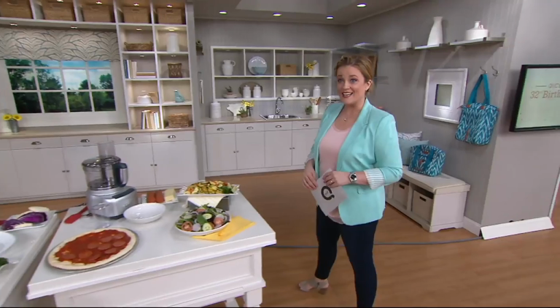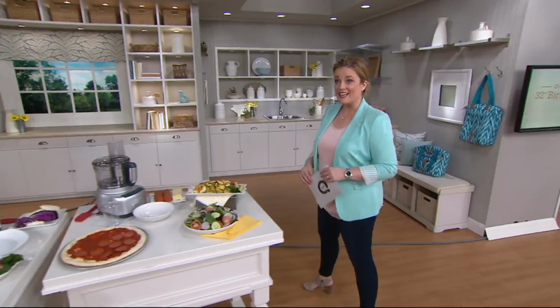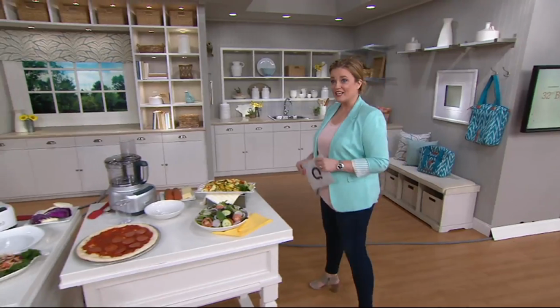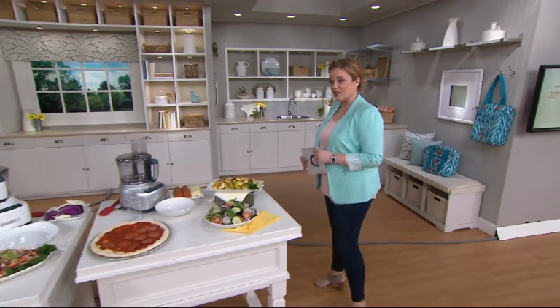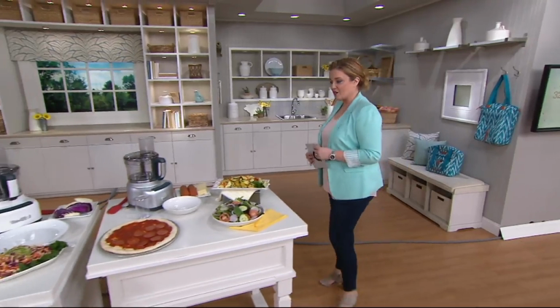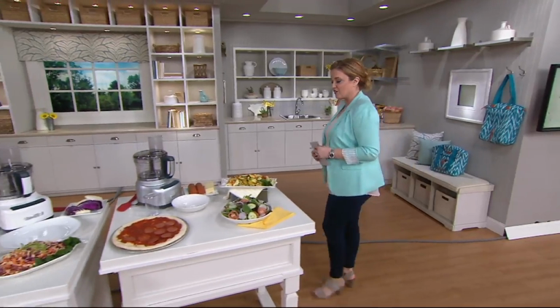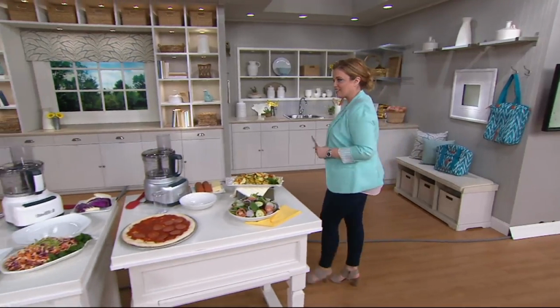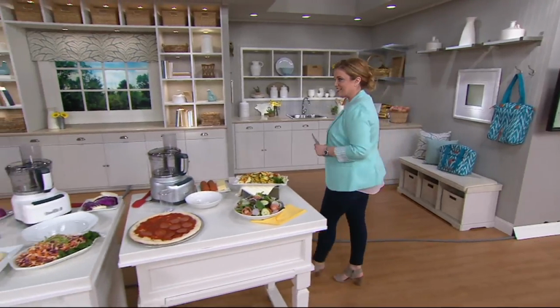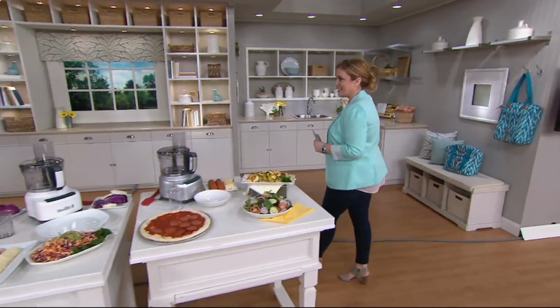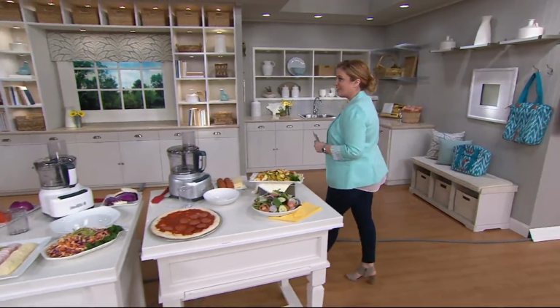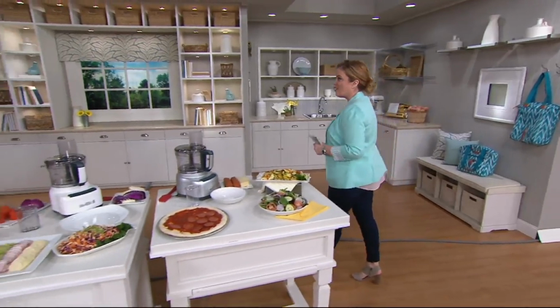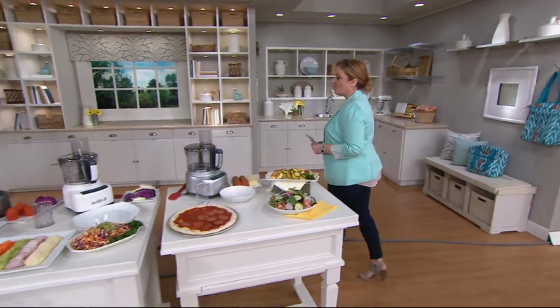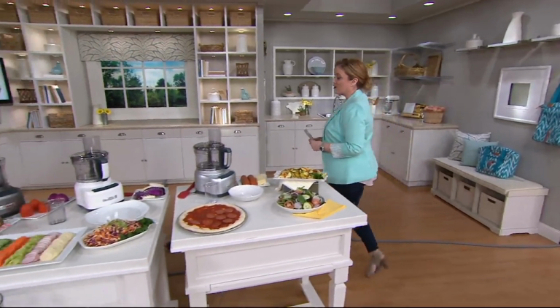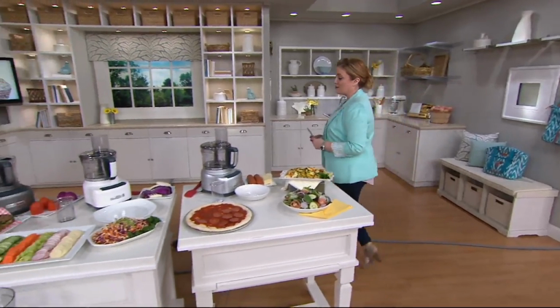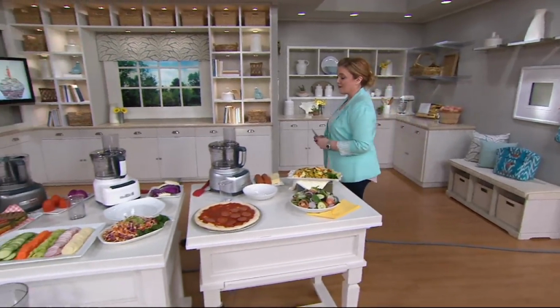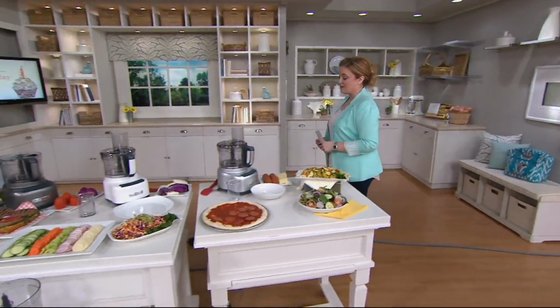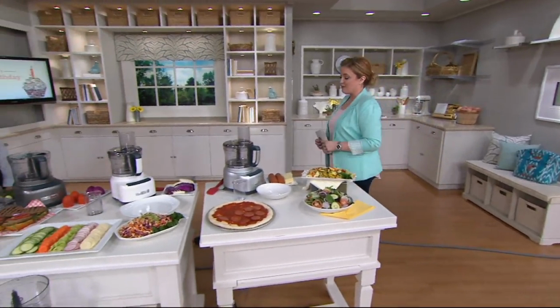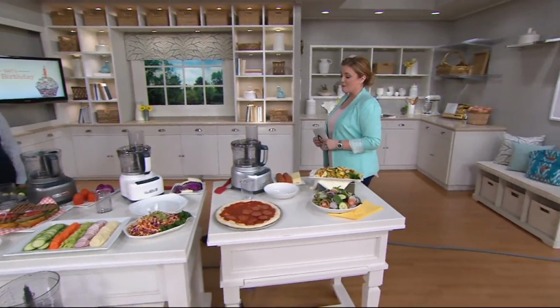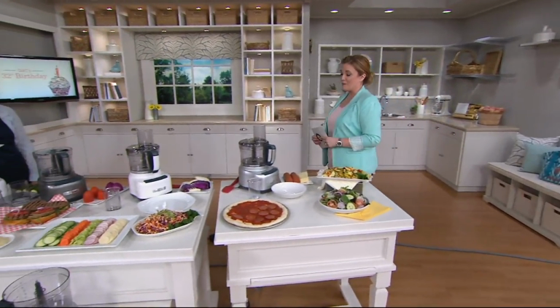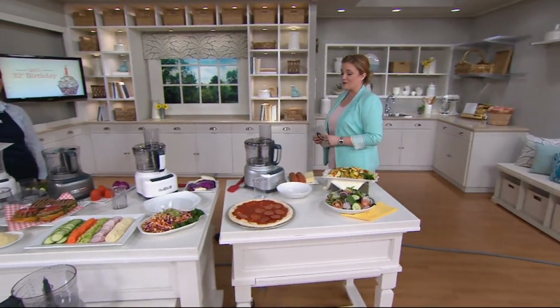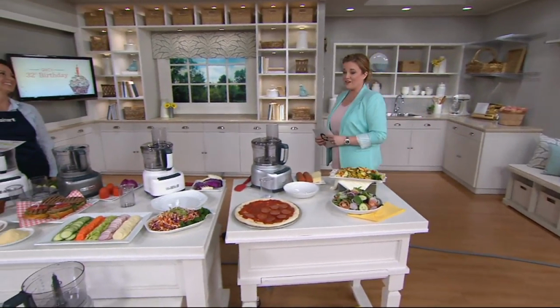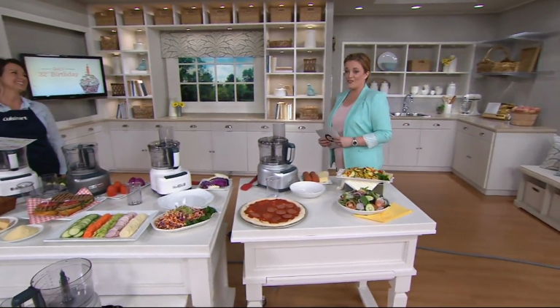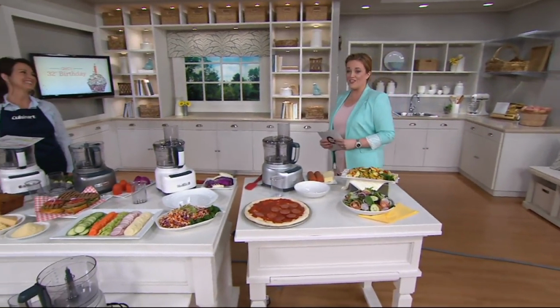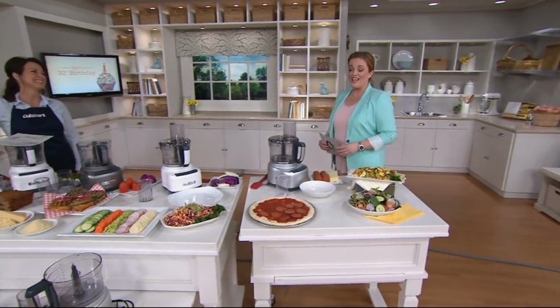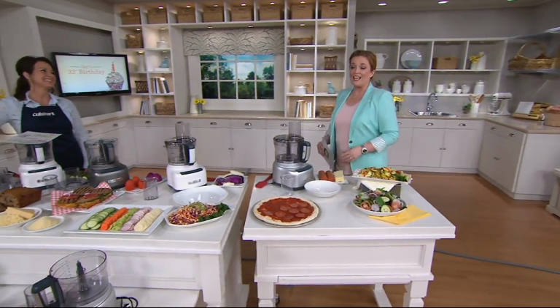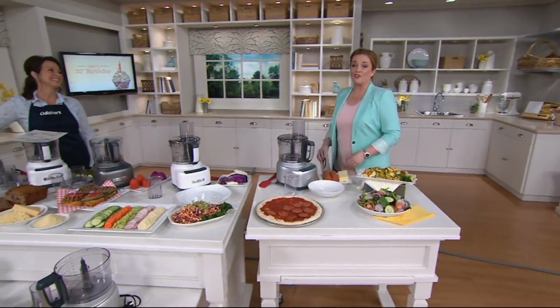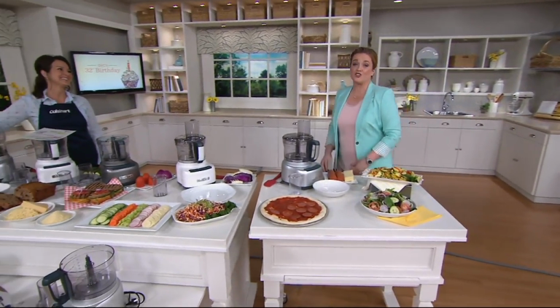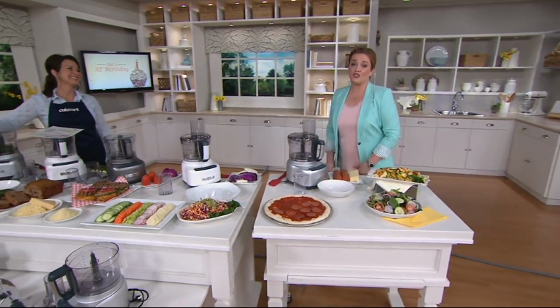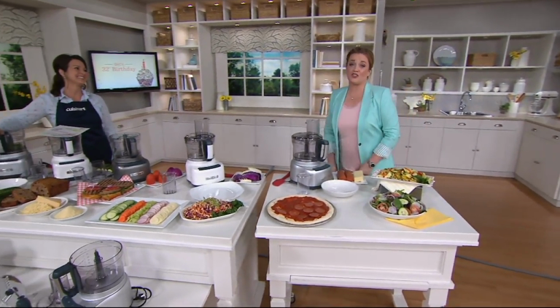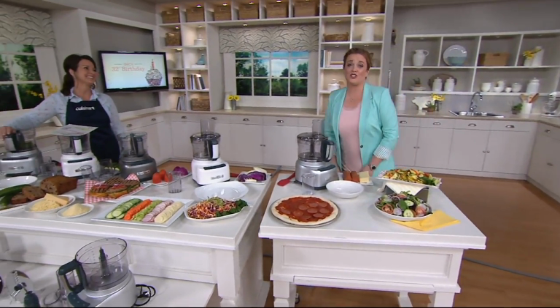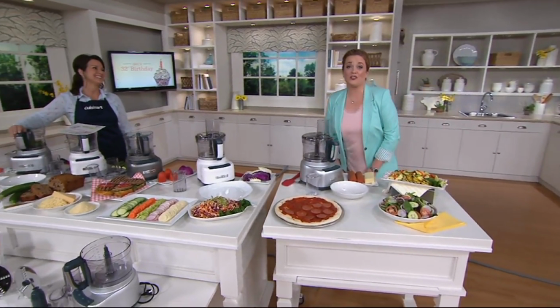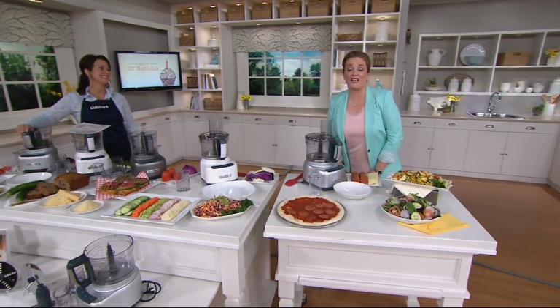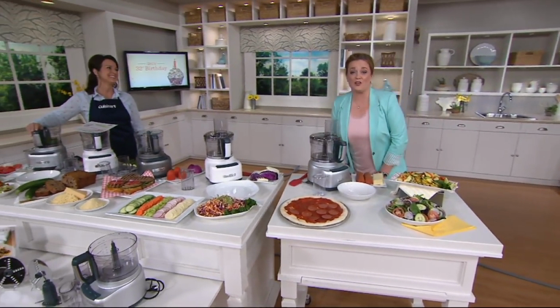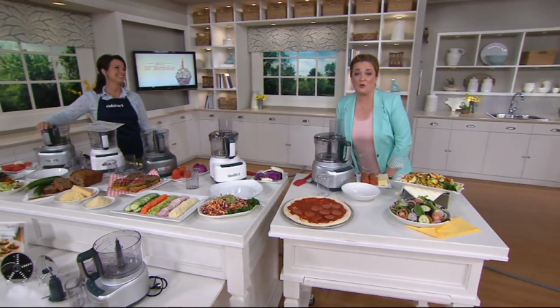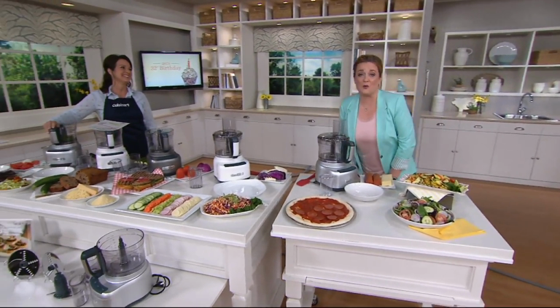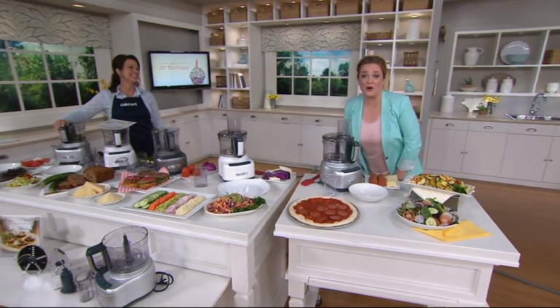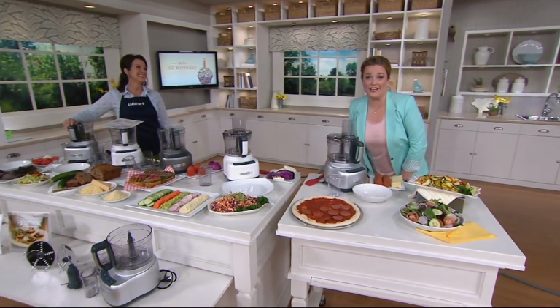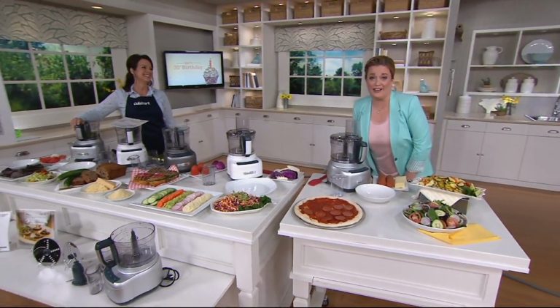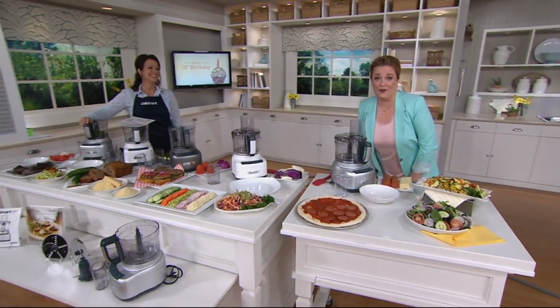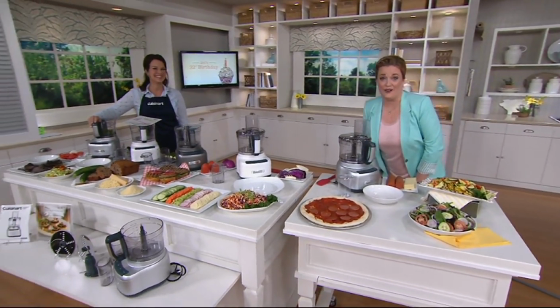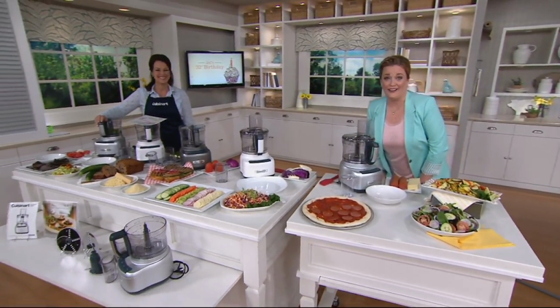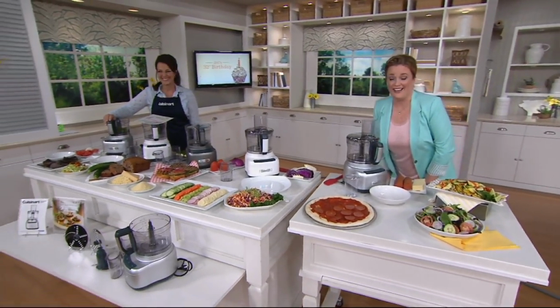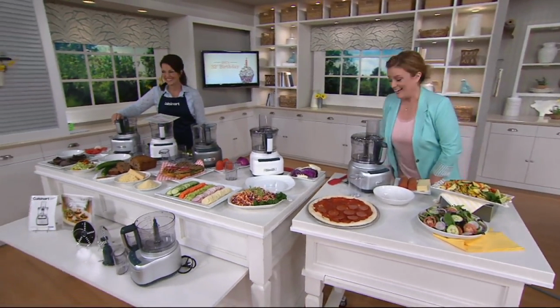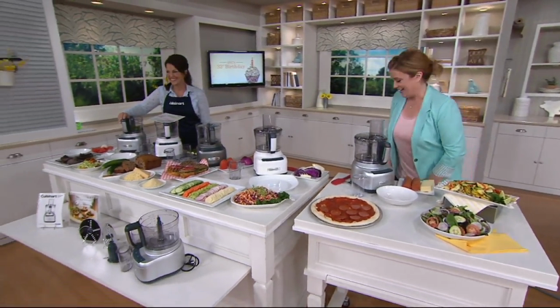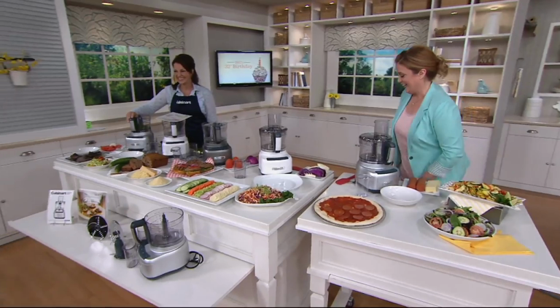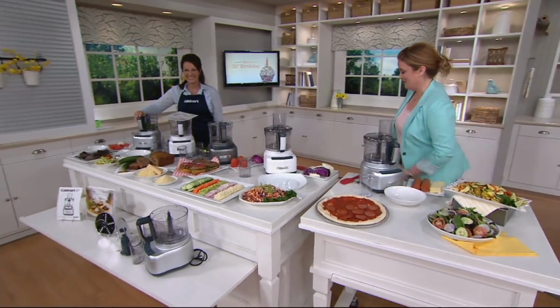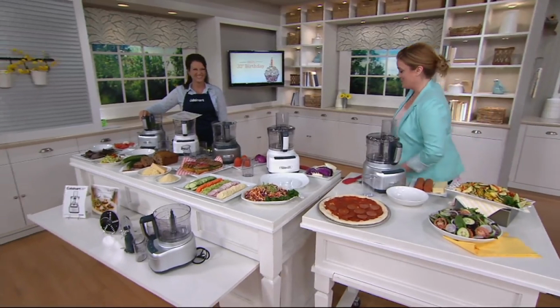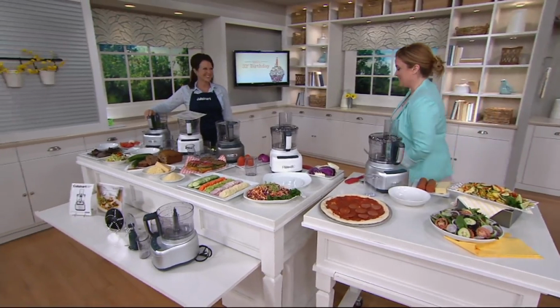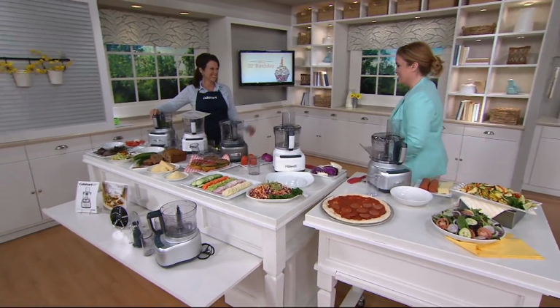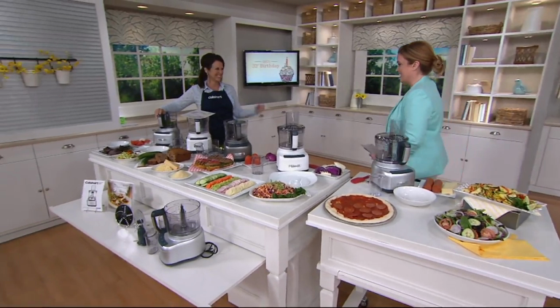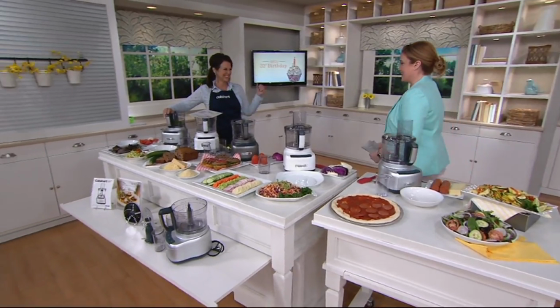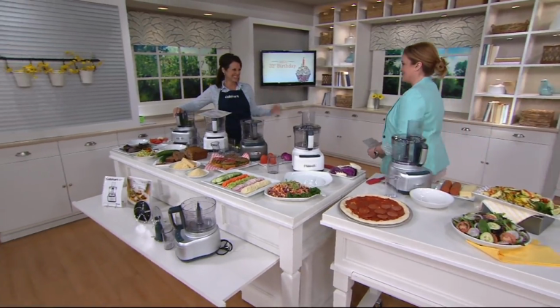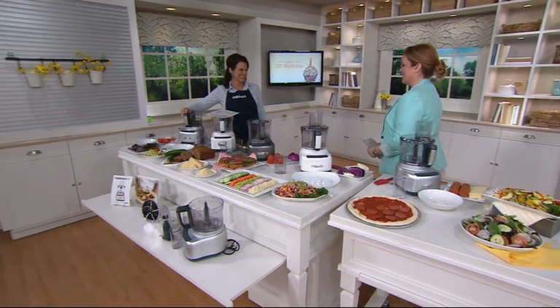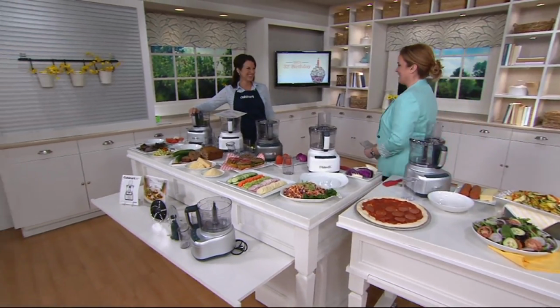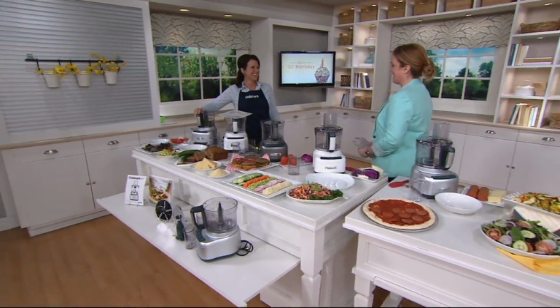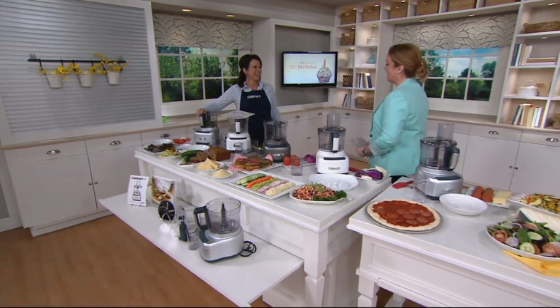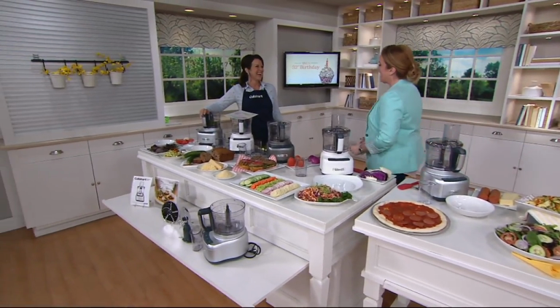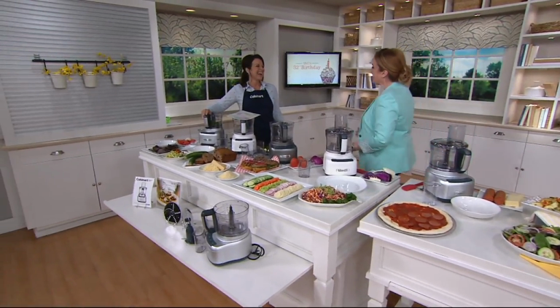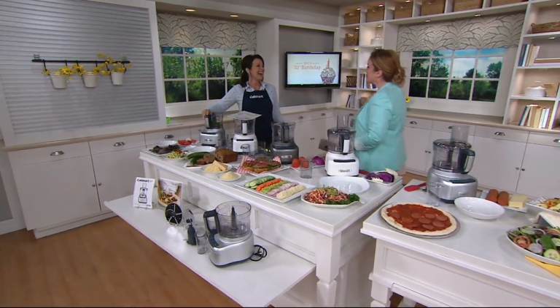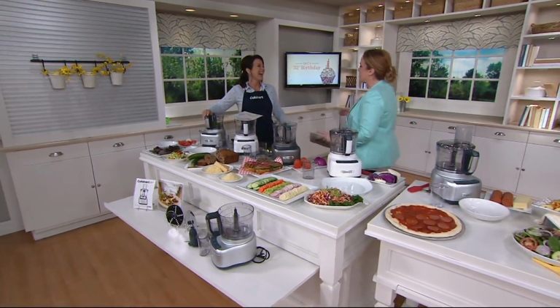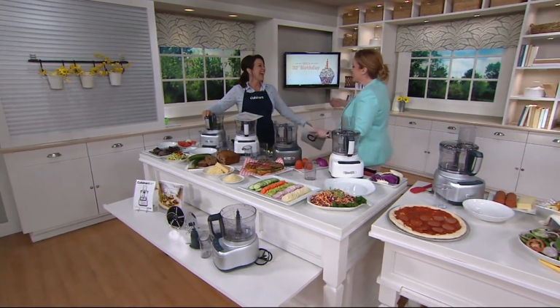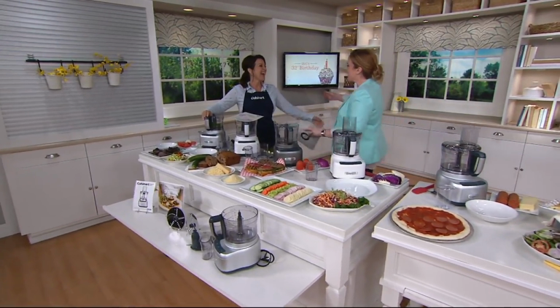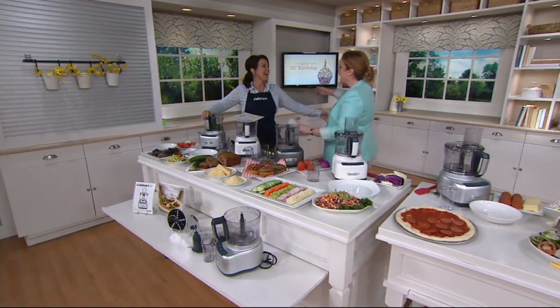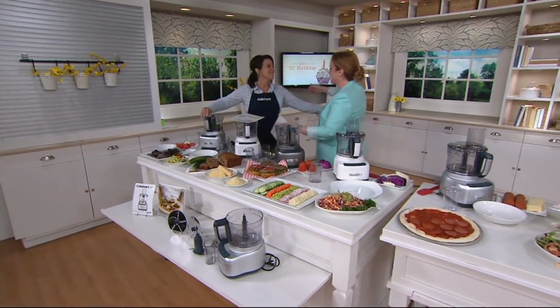Here at QVC, one of my favorite memories is just still getting to work here. Pretty excited about that. Hey, Nan Kelly.